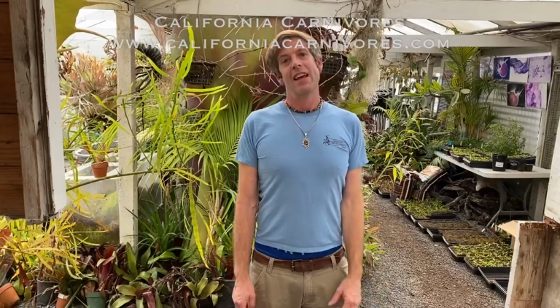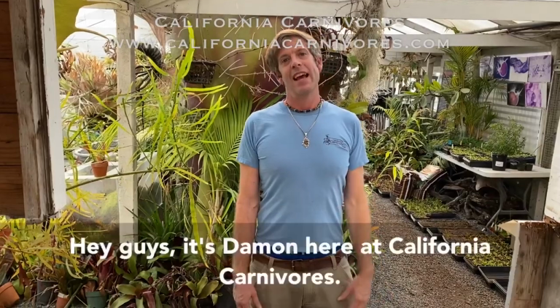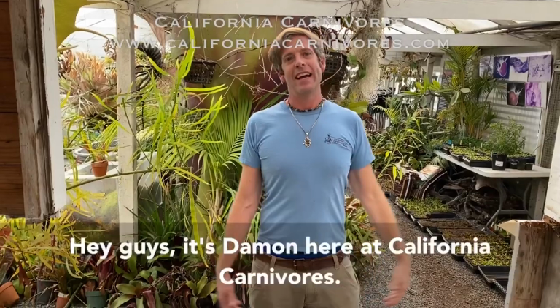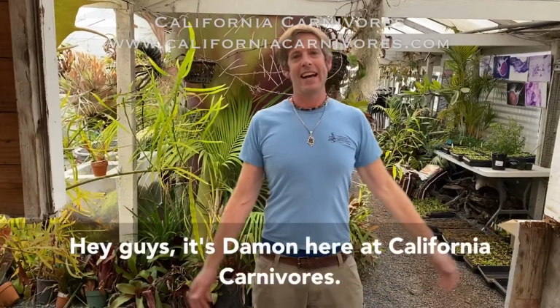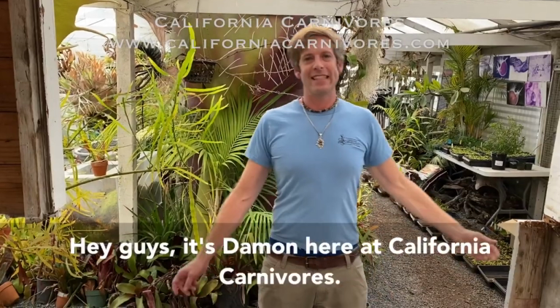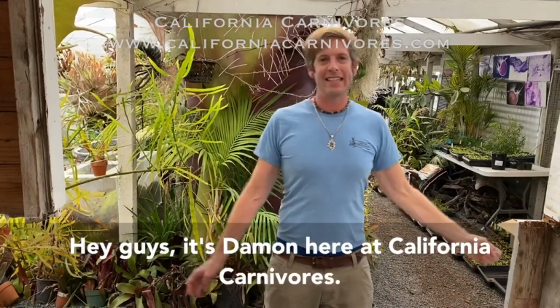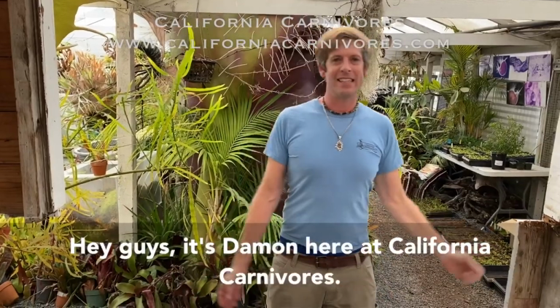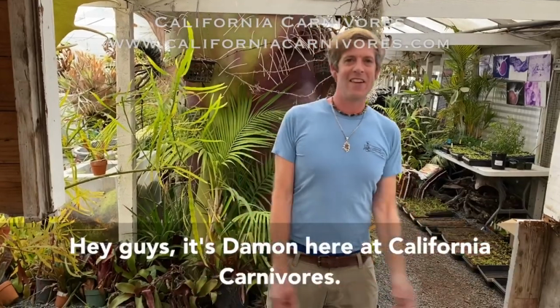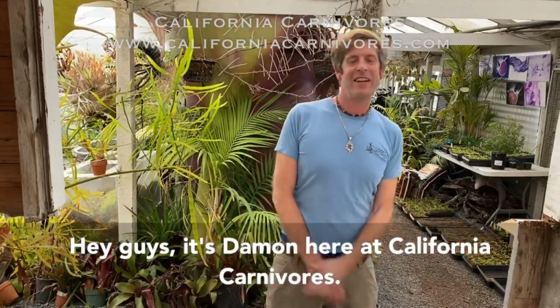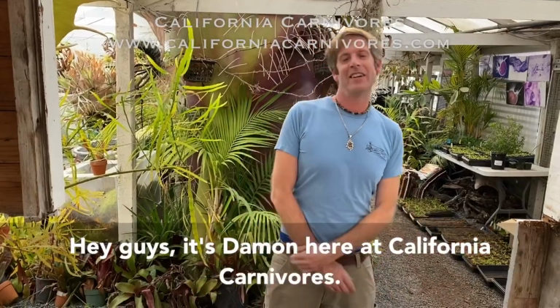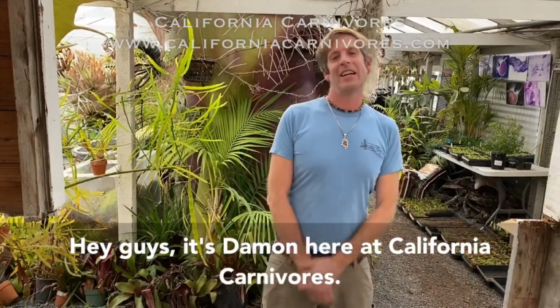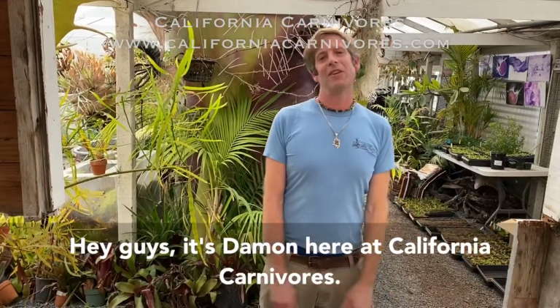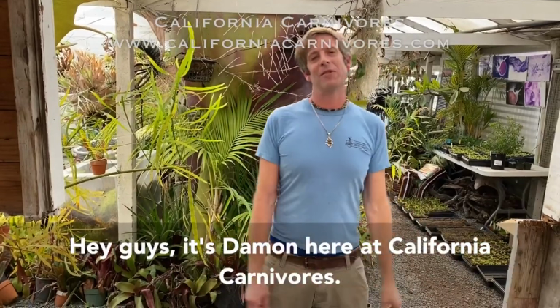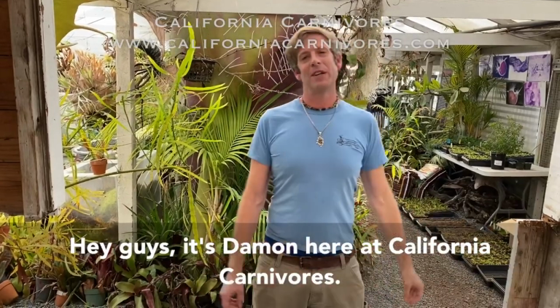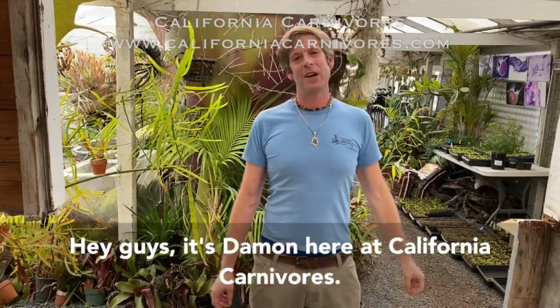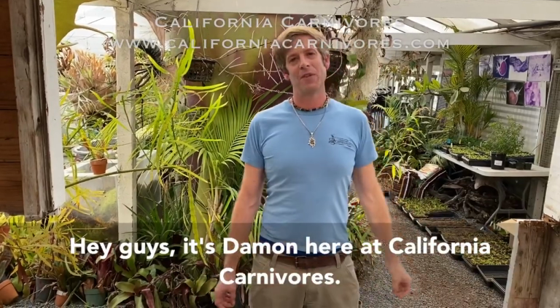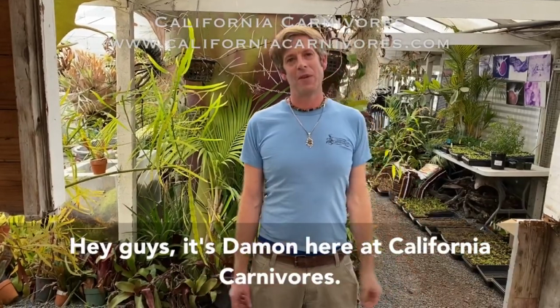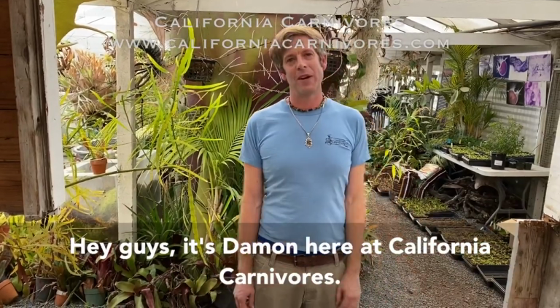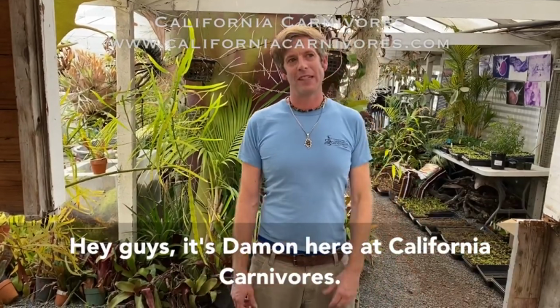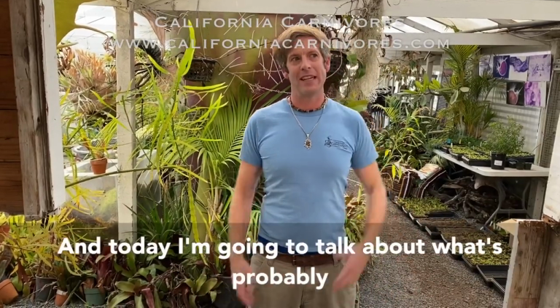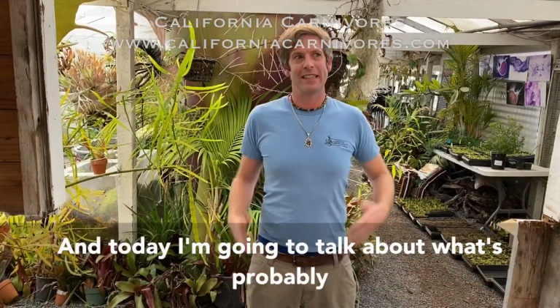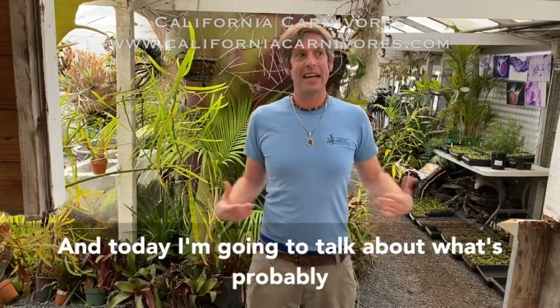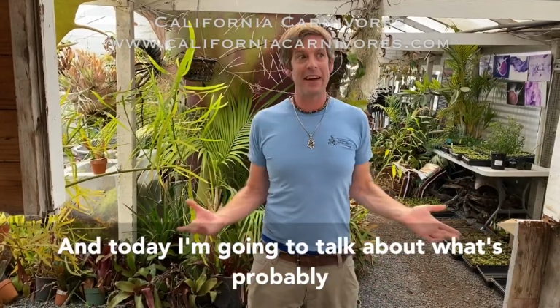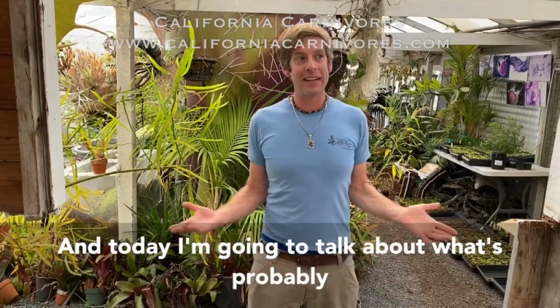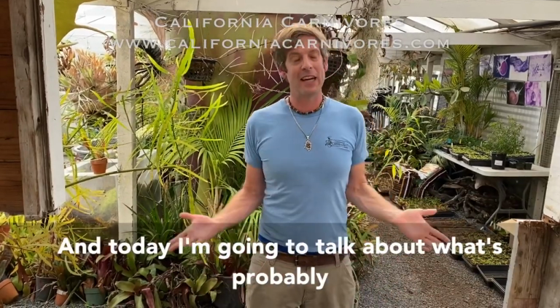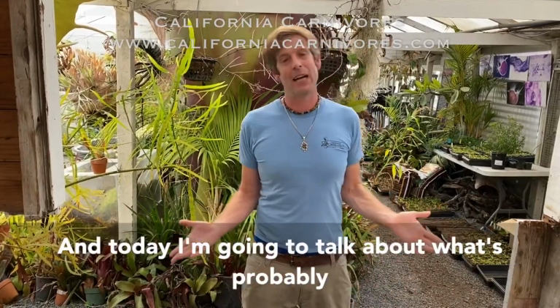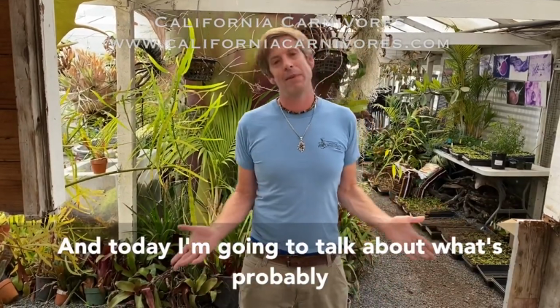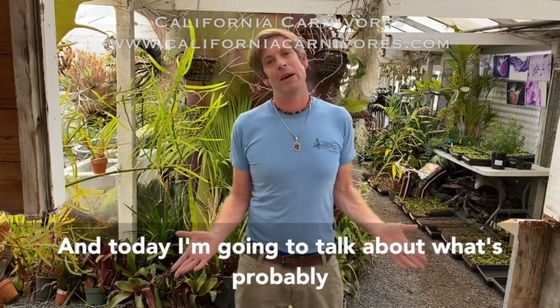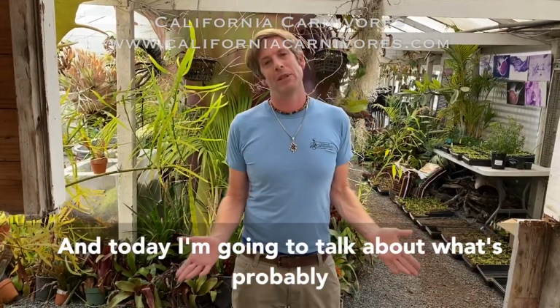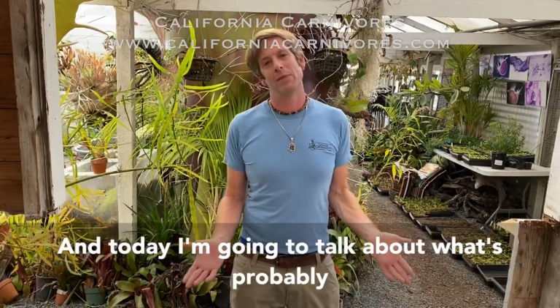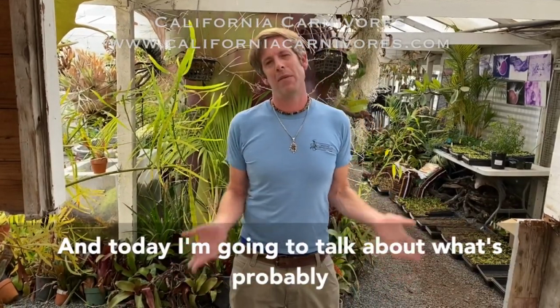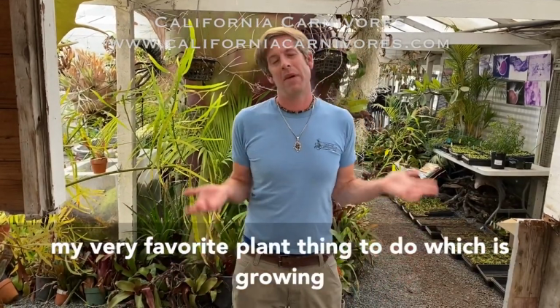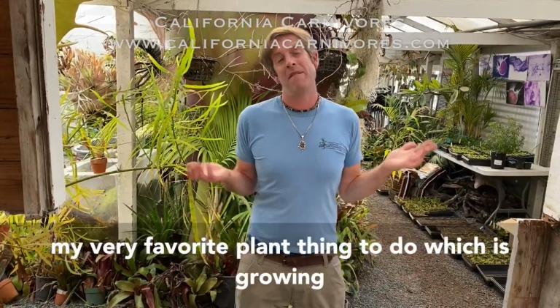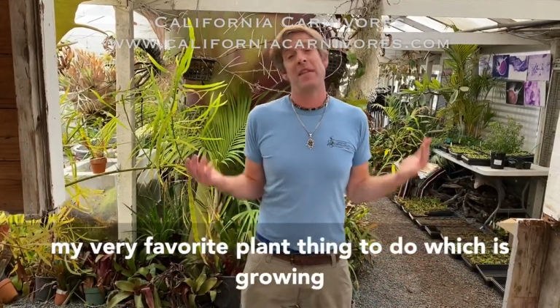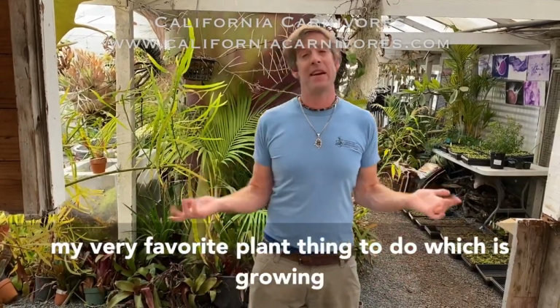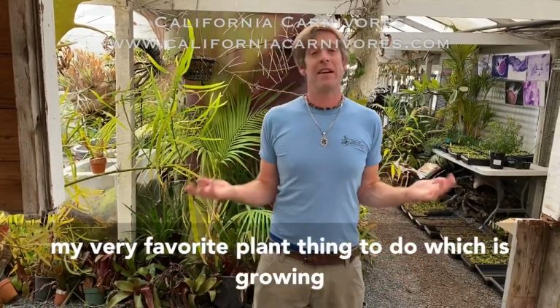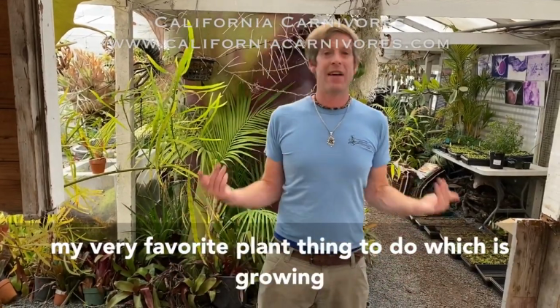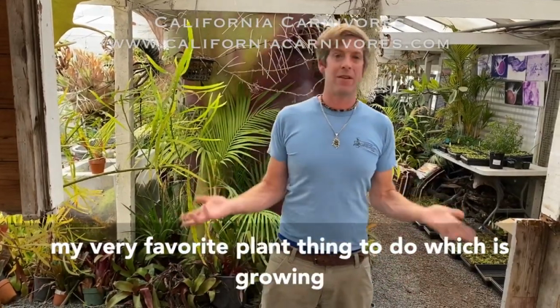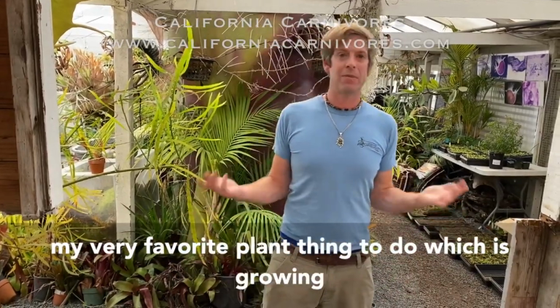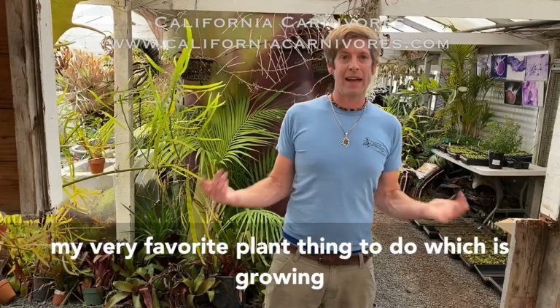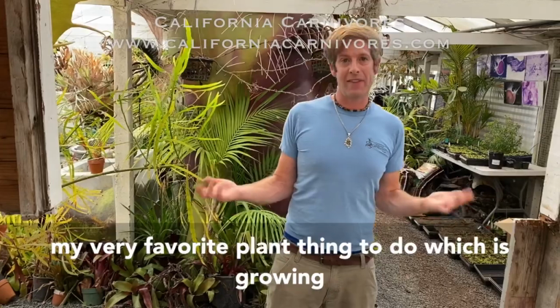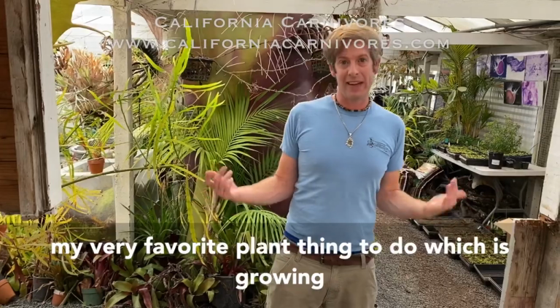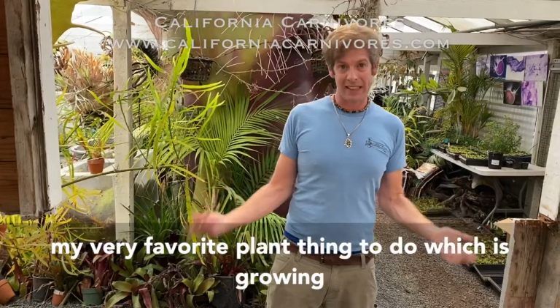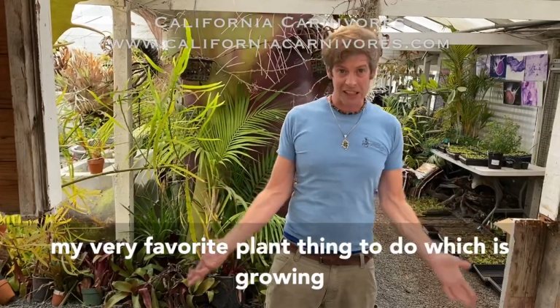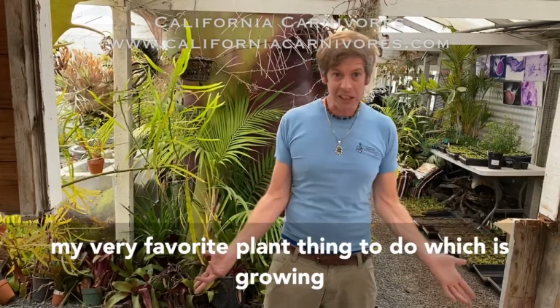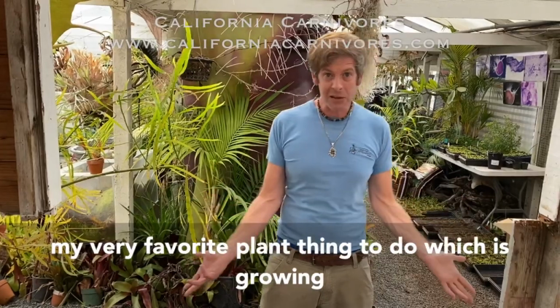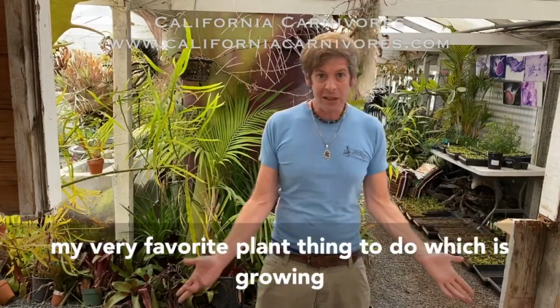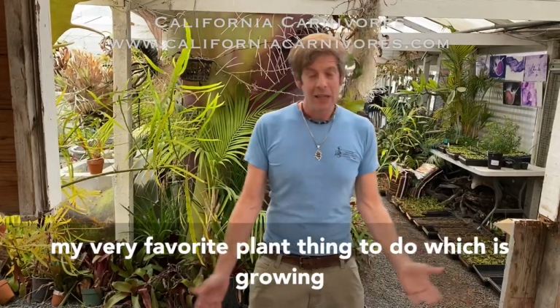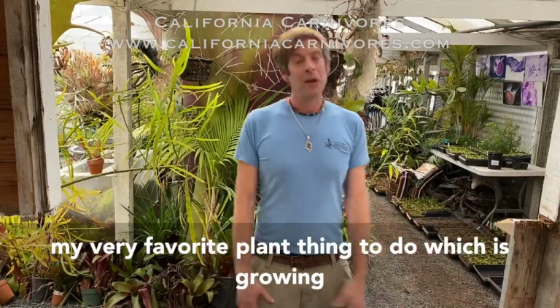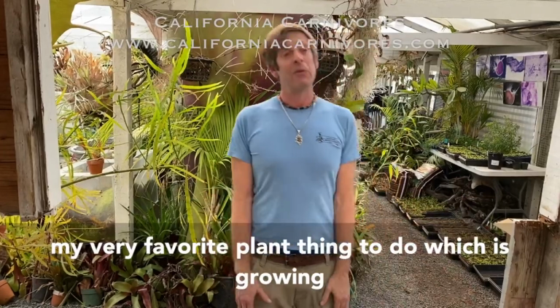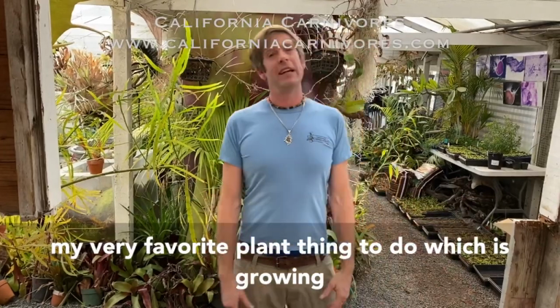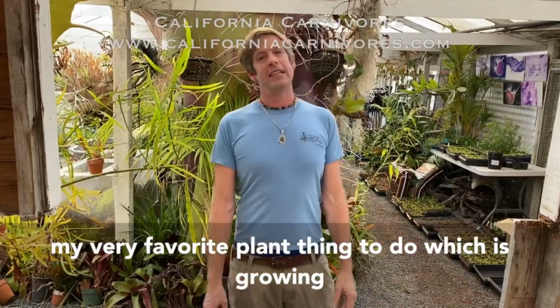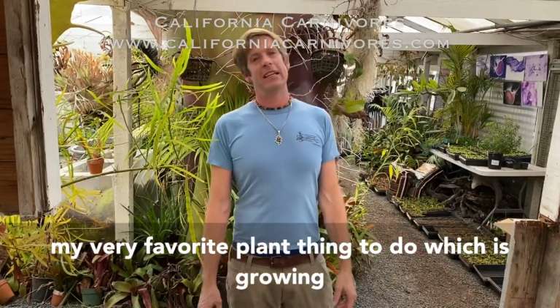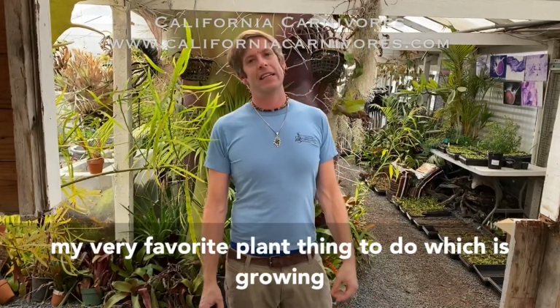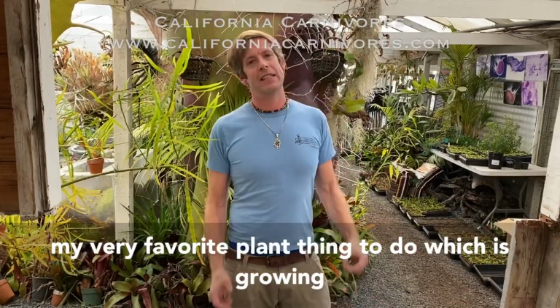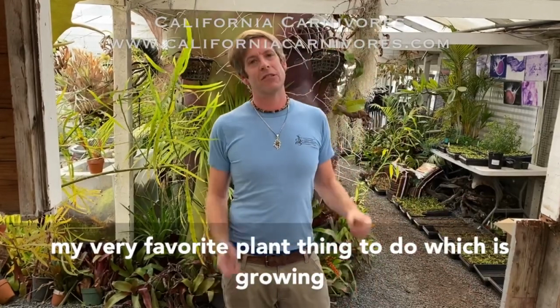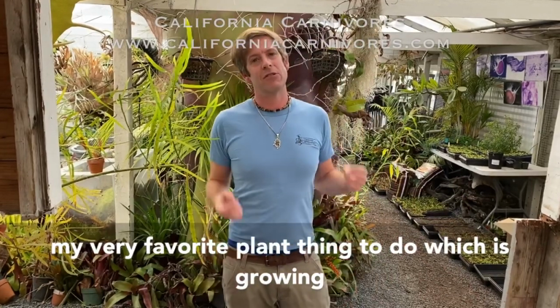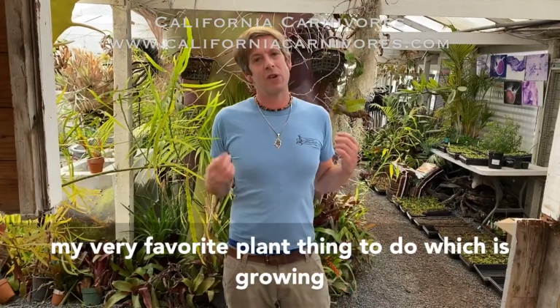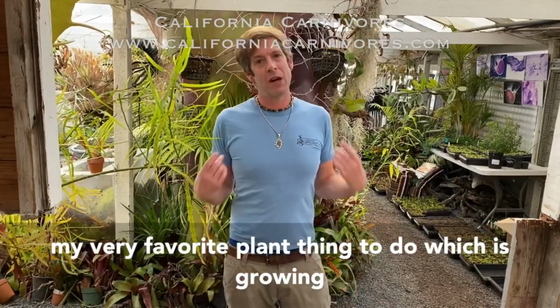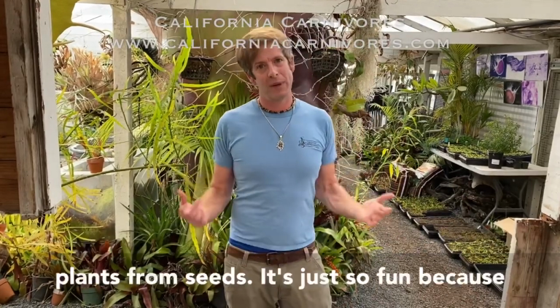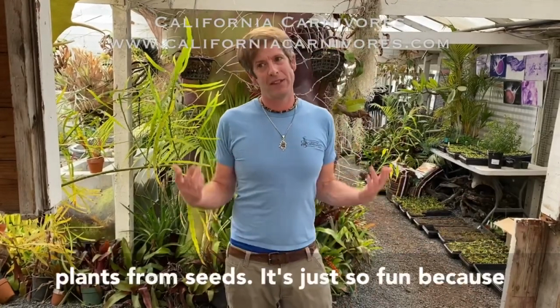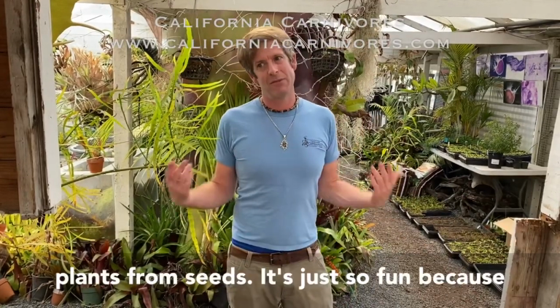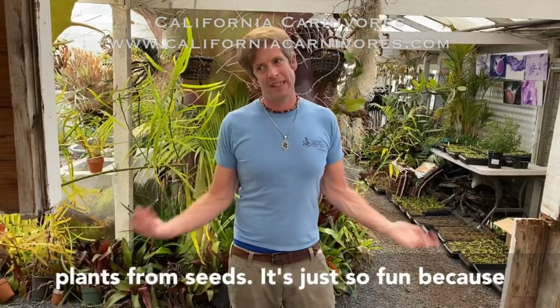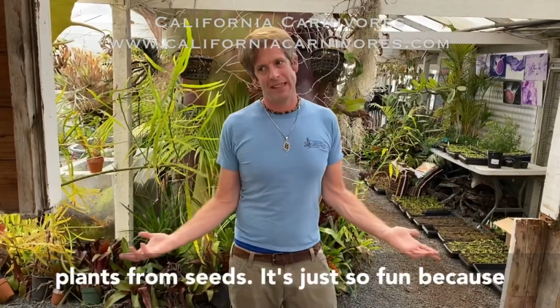Hey guys, it's Damon here at California Carnivores and today I'm going to talk about what's probably my very favorite plant thing, which is growing plants from seeds.